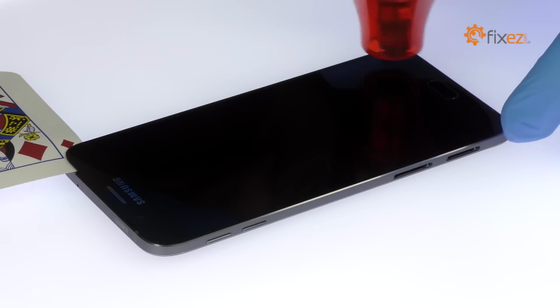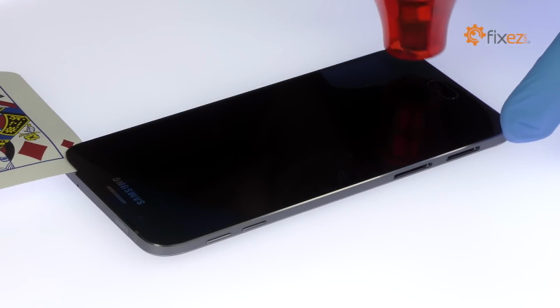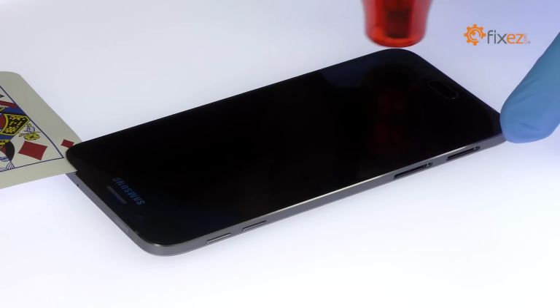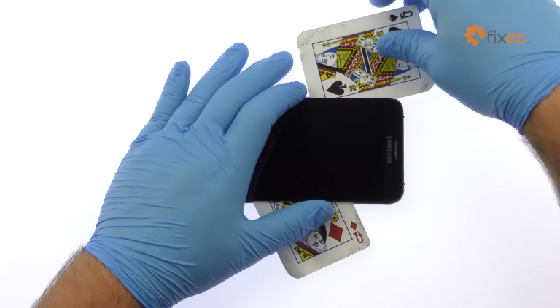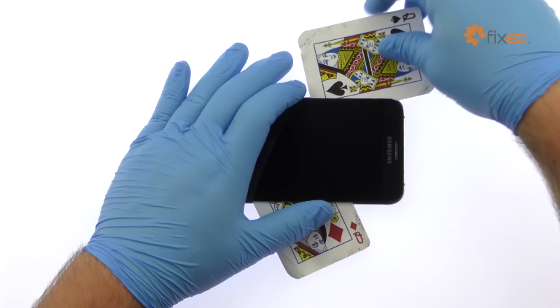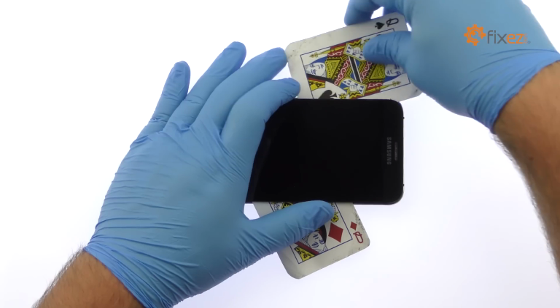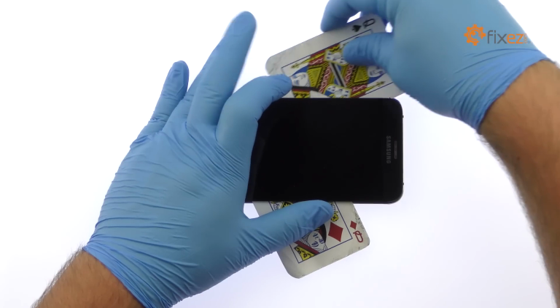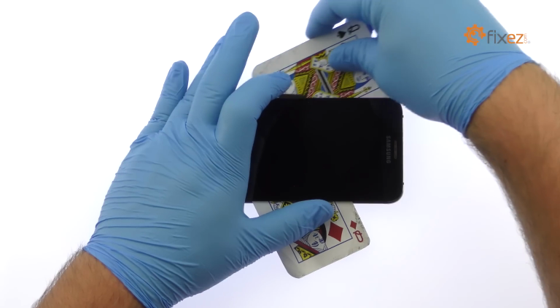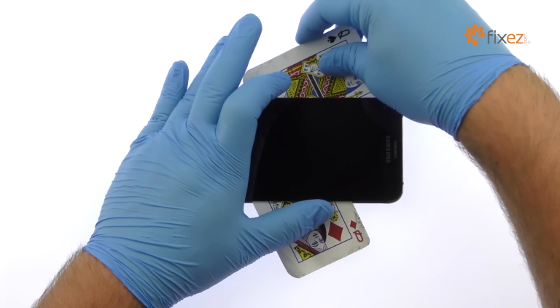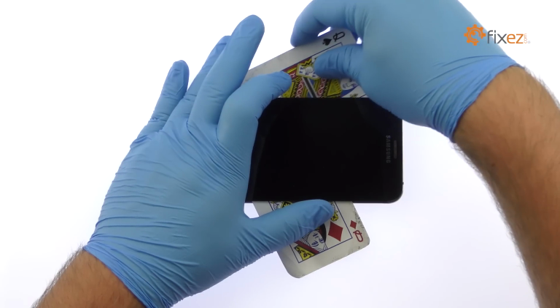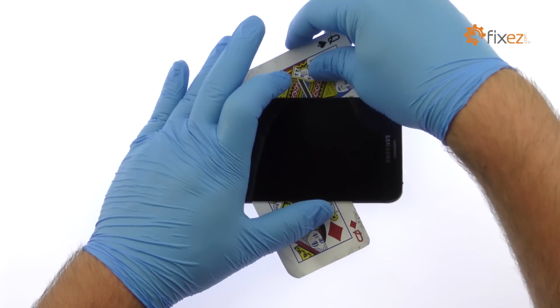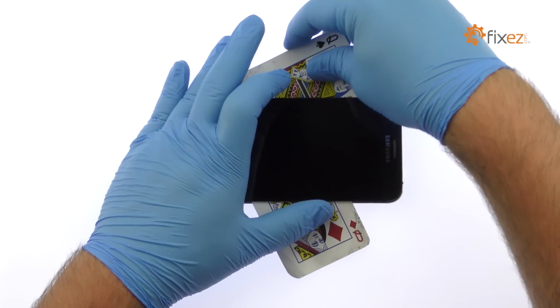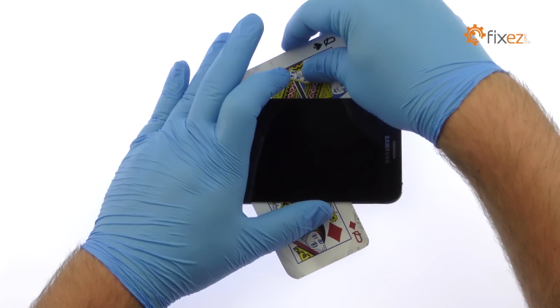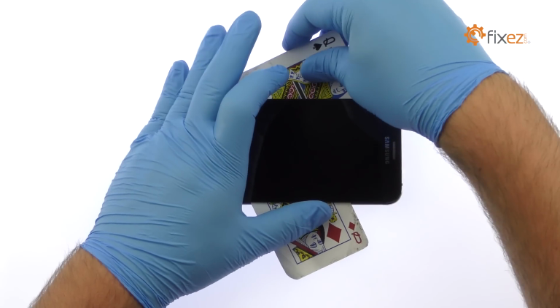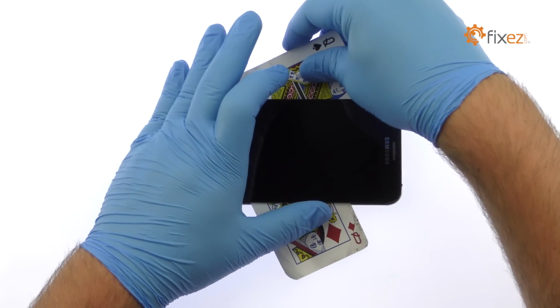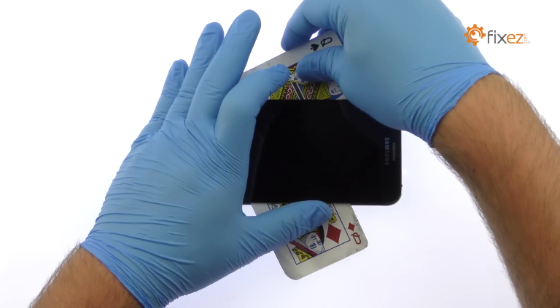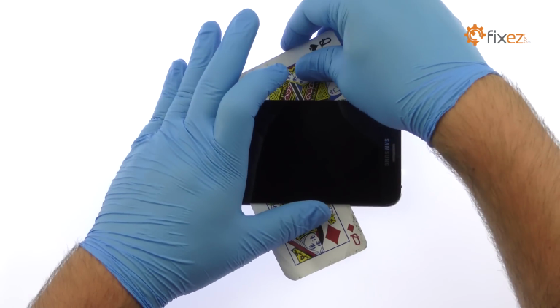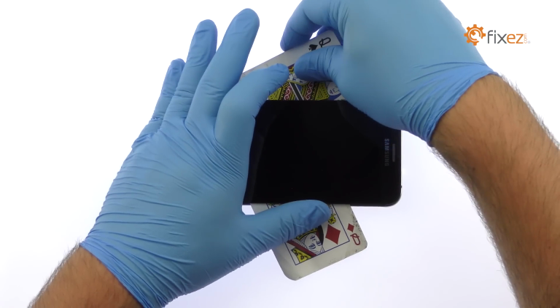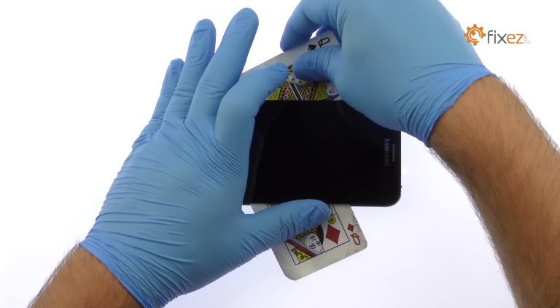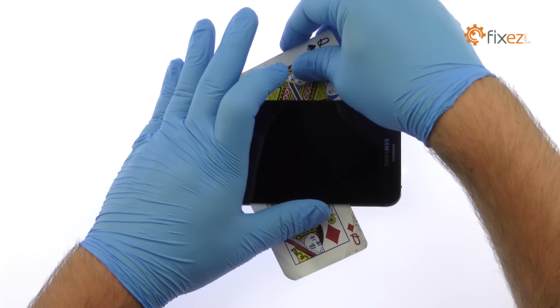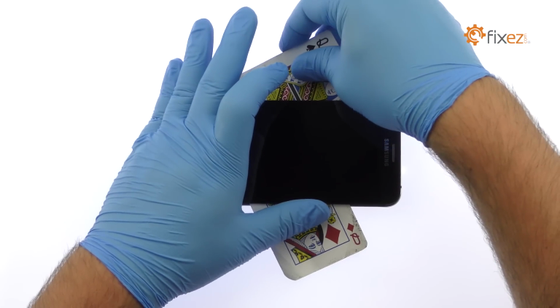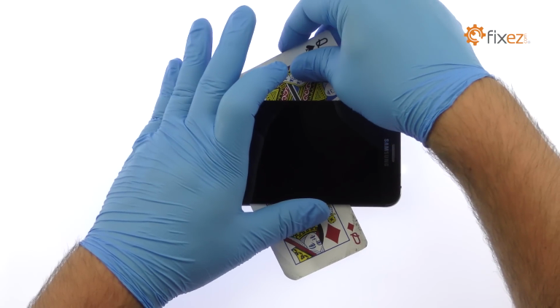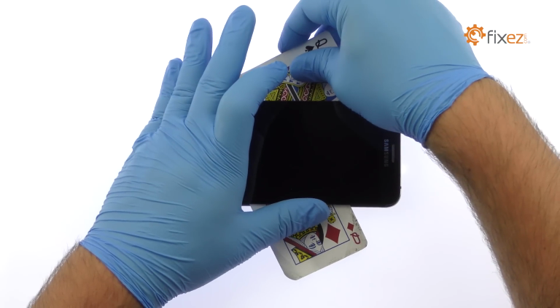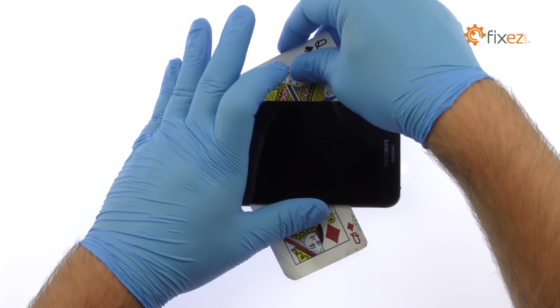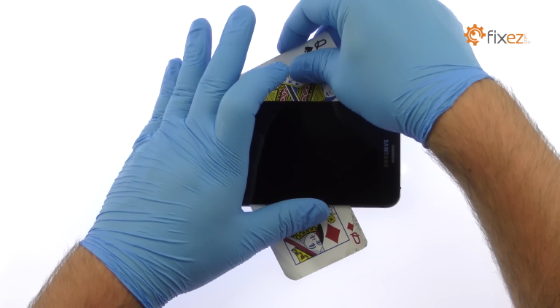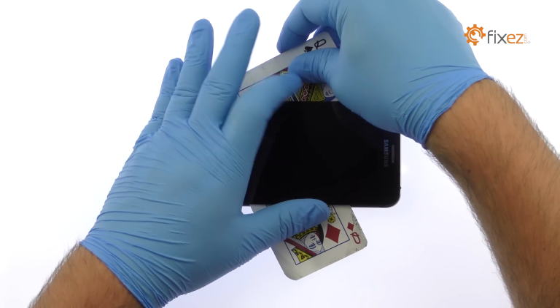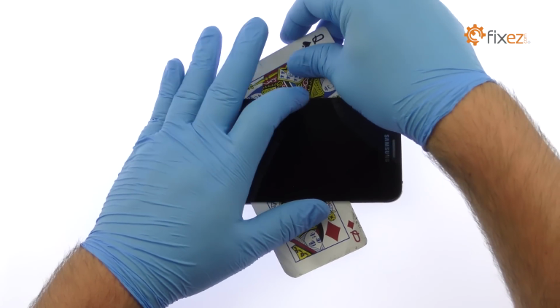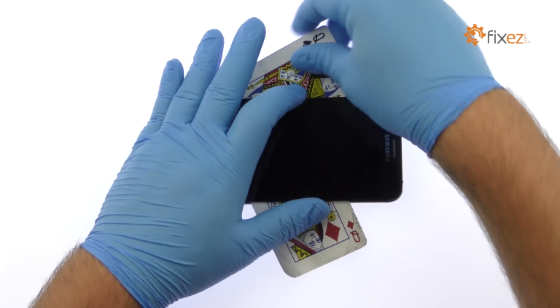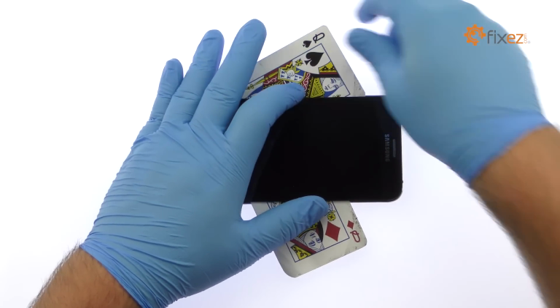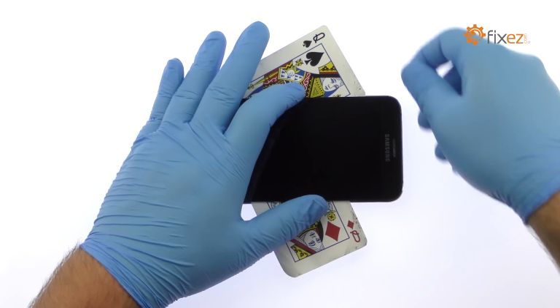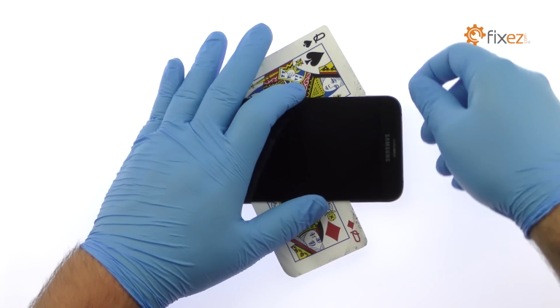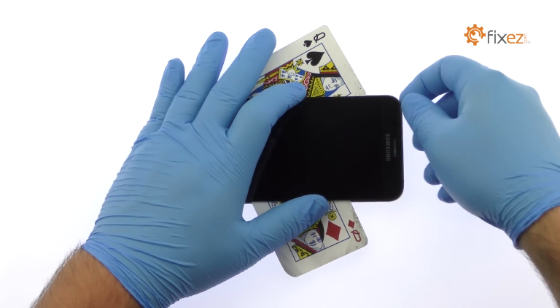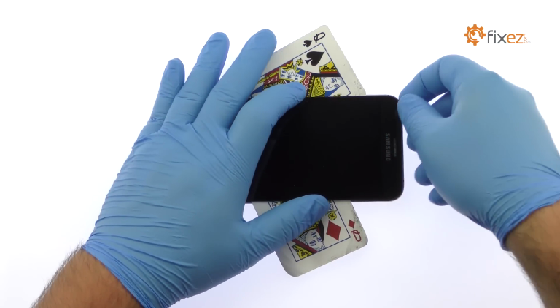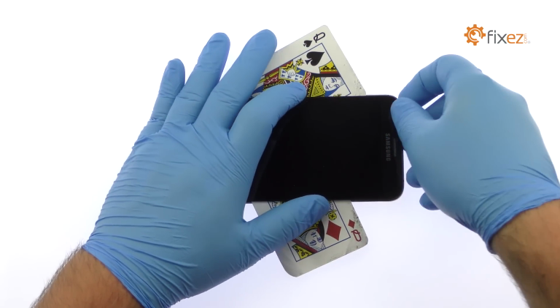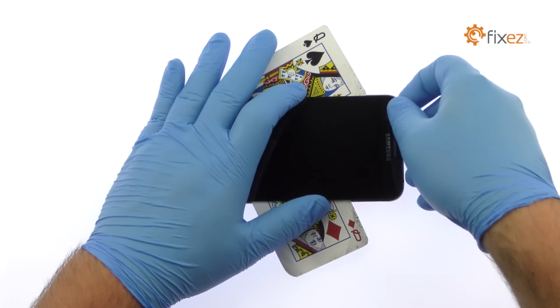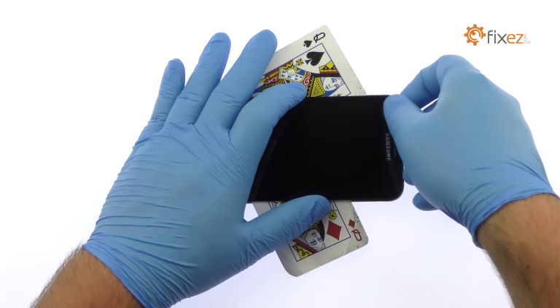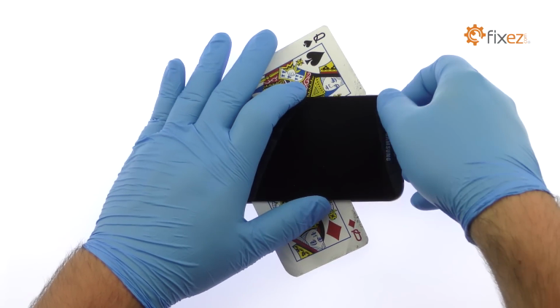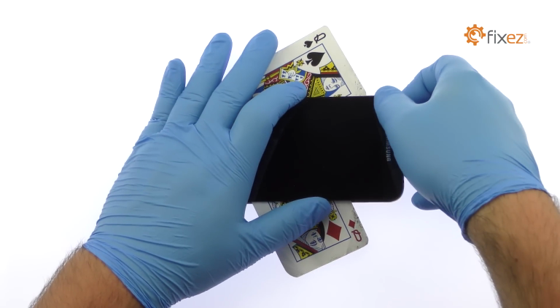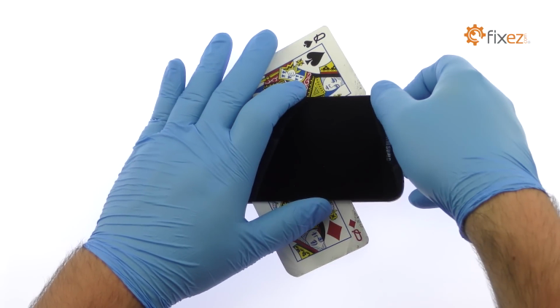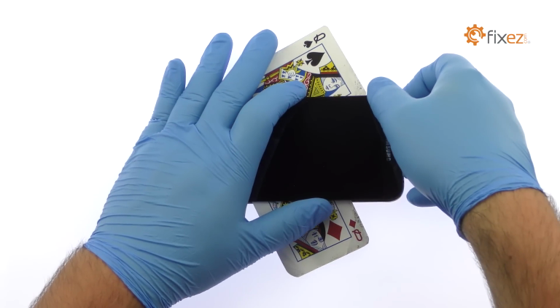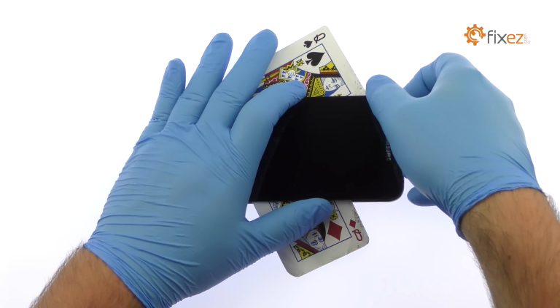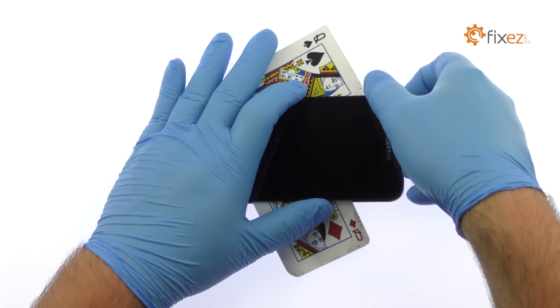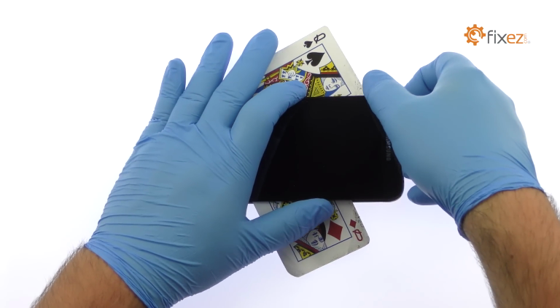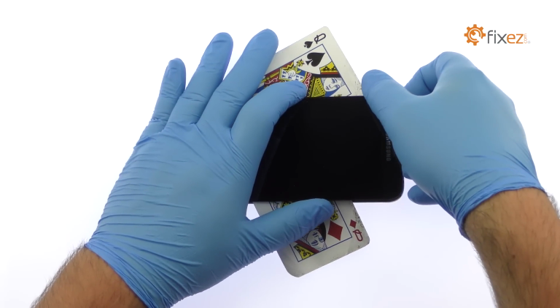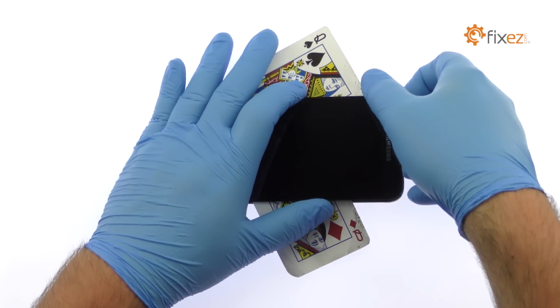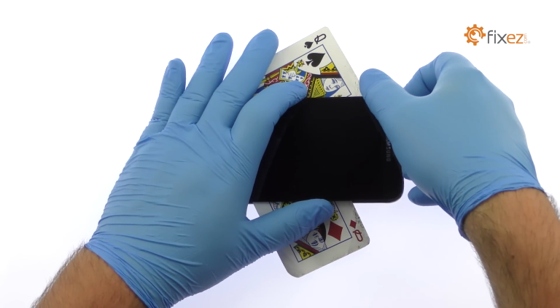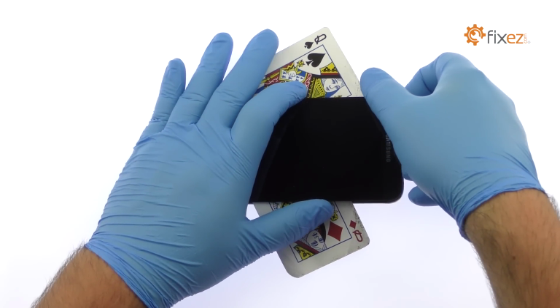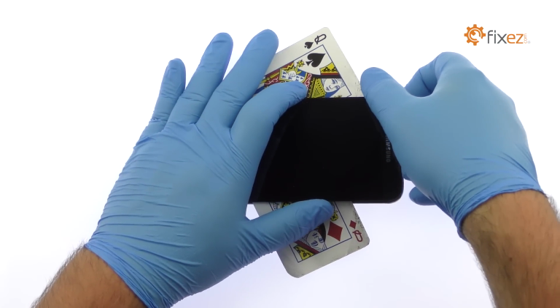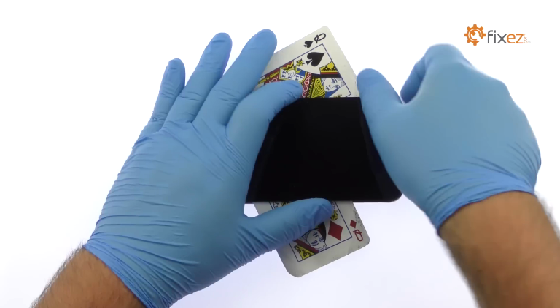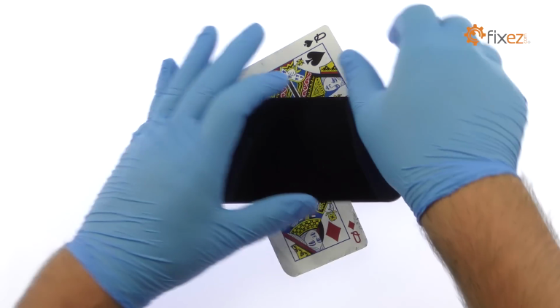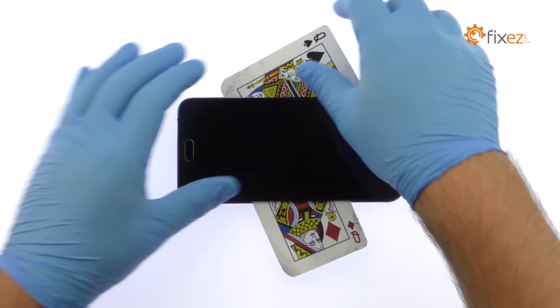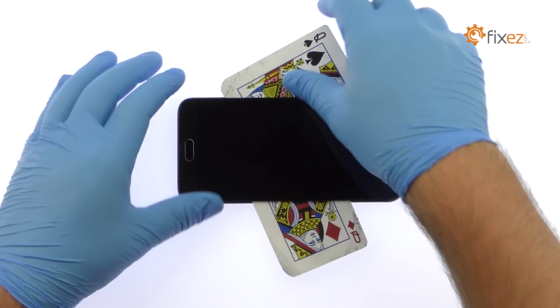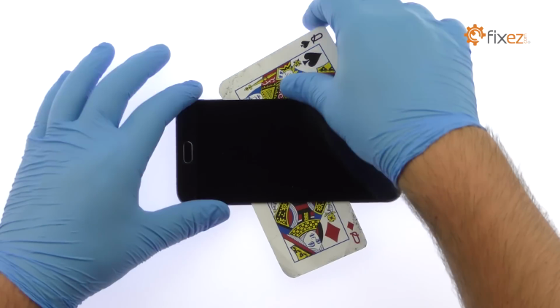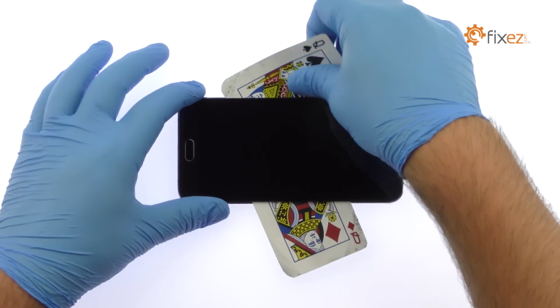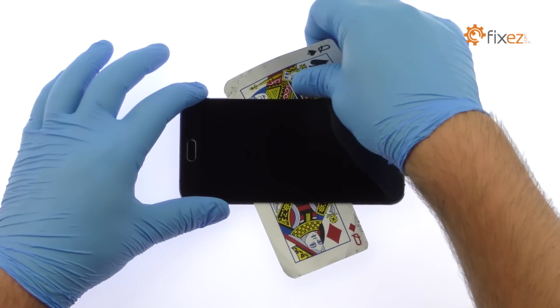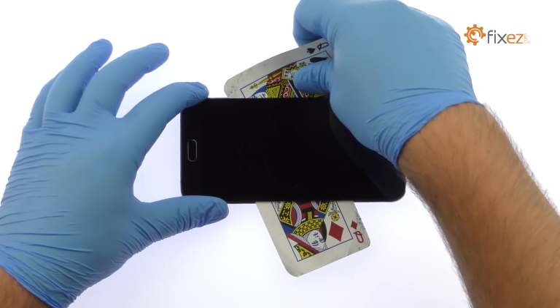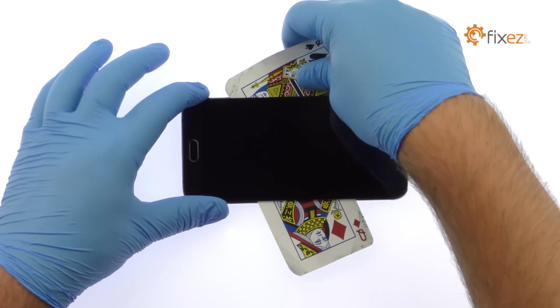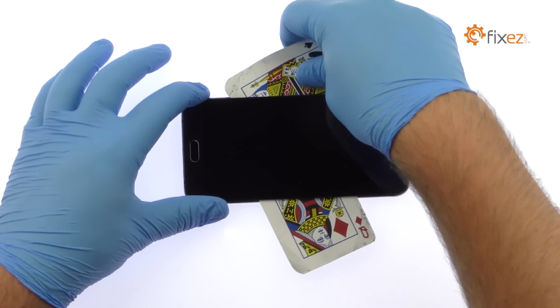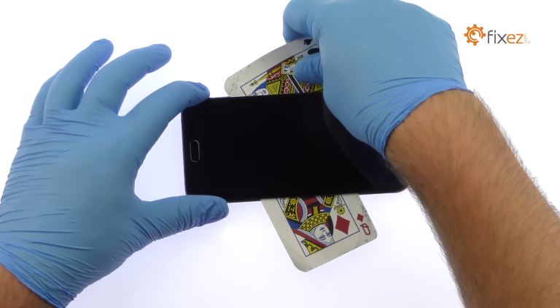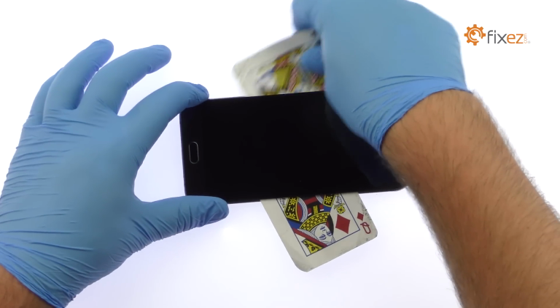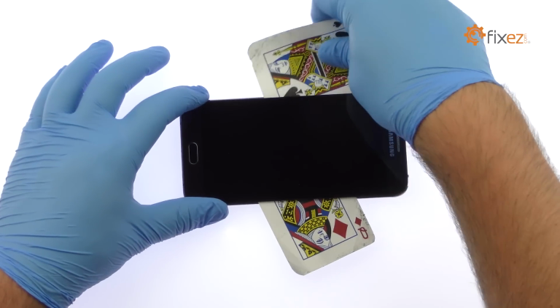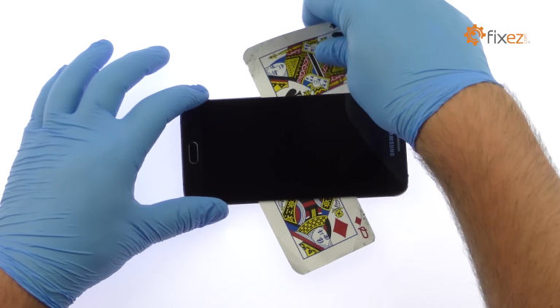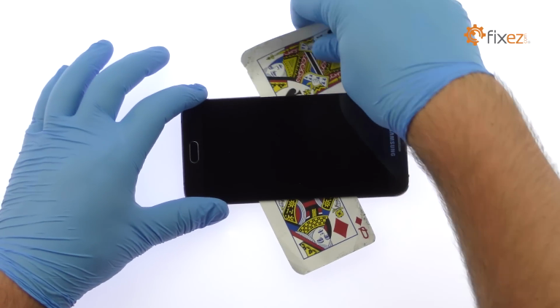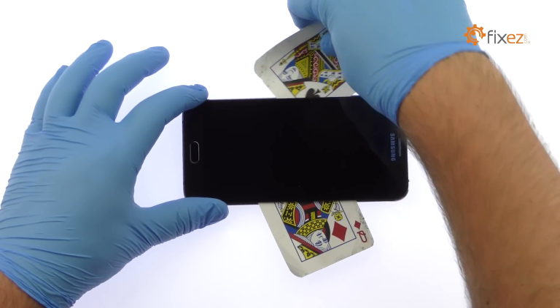When attacking the adhesive, be mindful of the soft button cables when decoupling the Samsung Galaxy A8 display assembly from the frame.